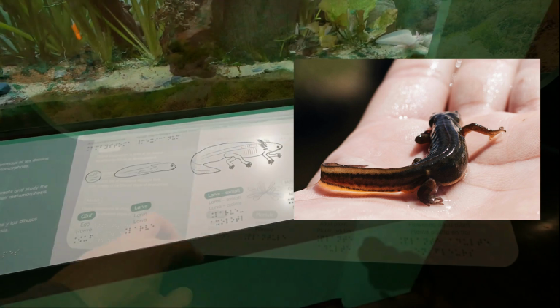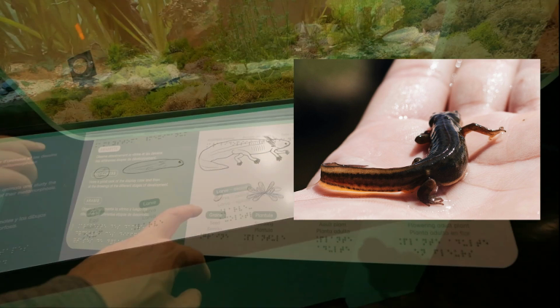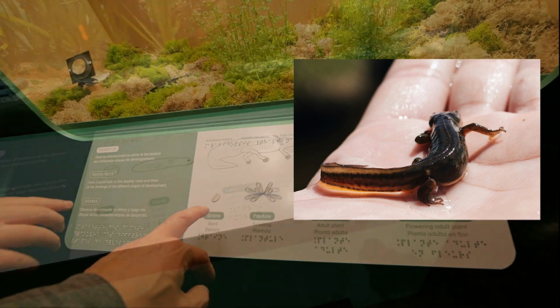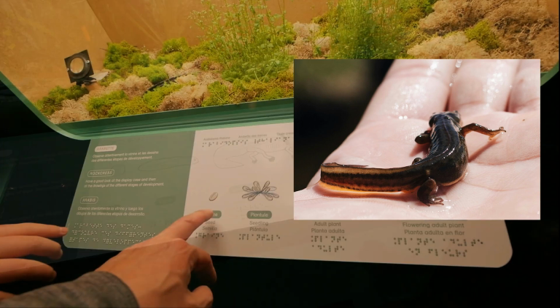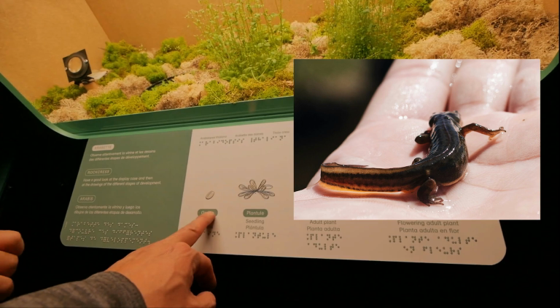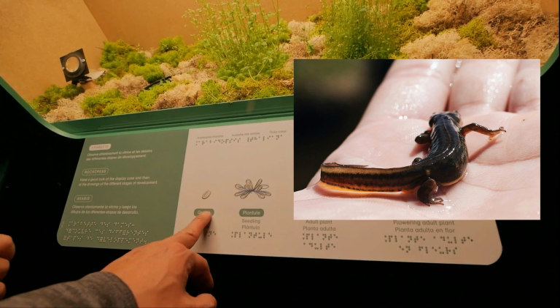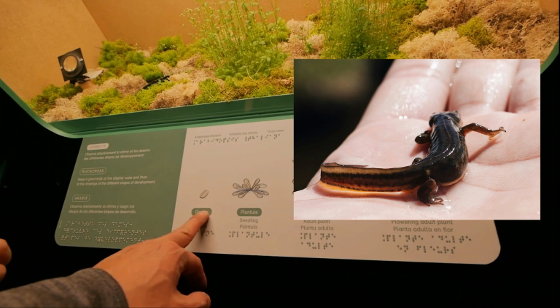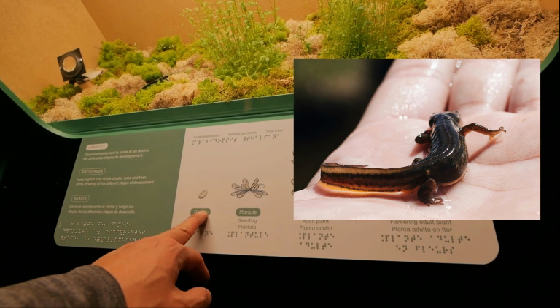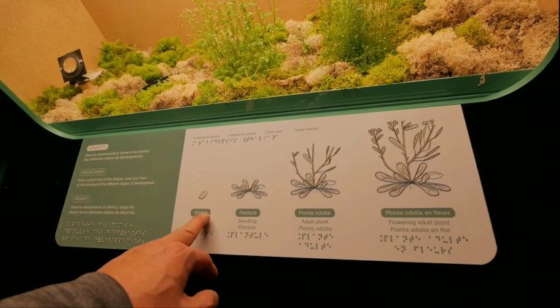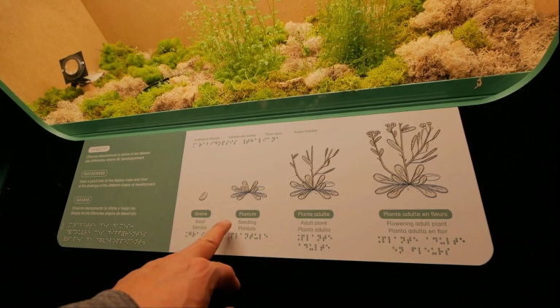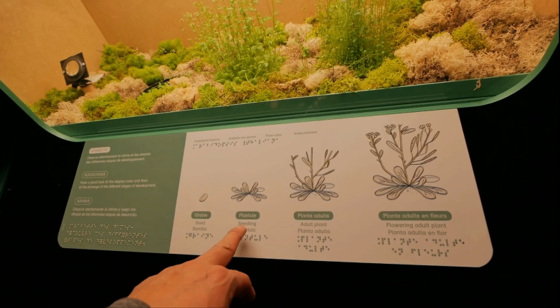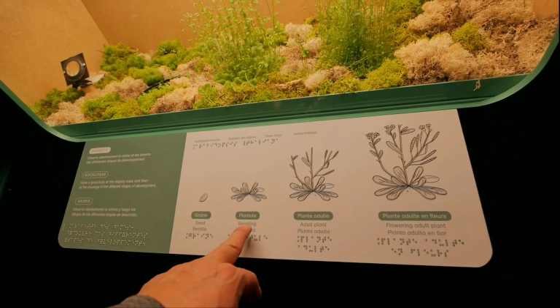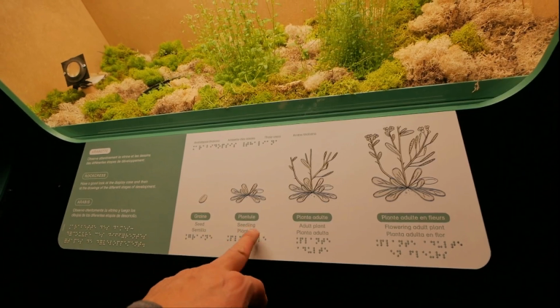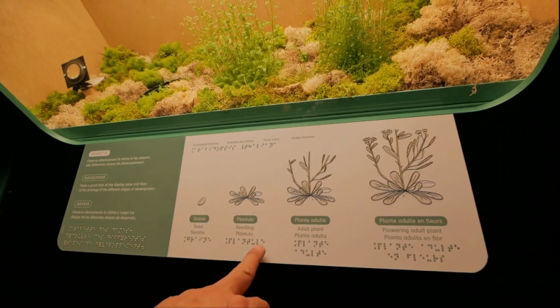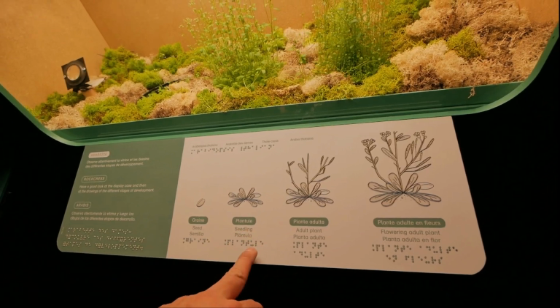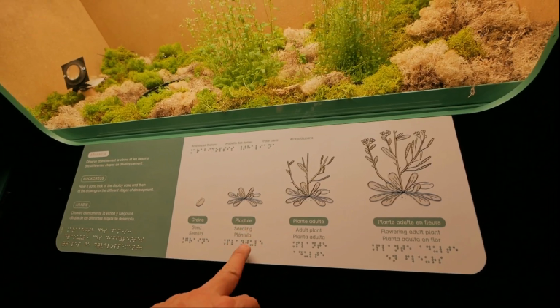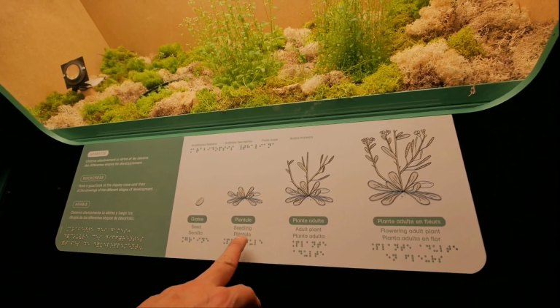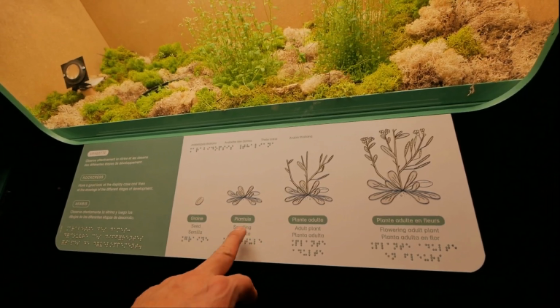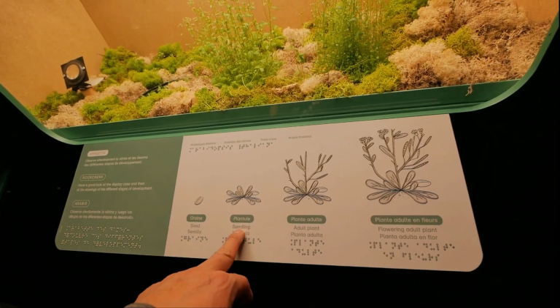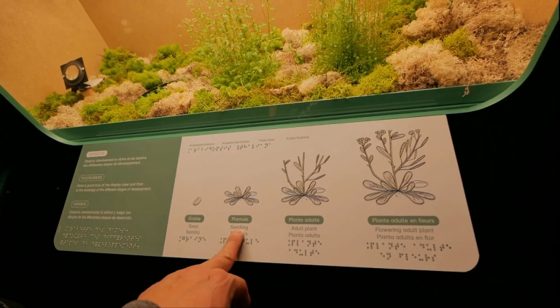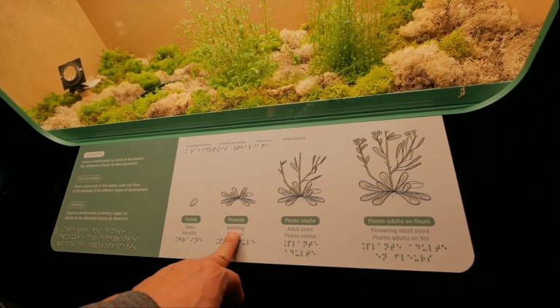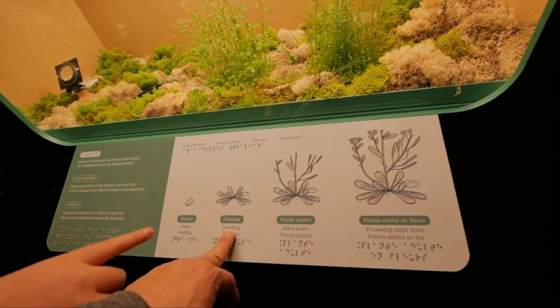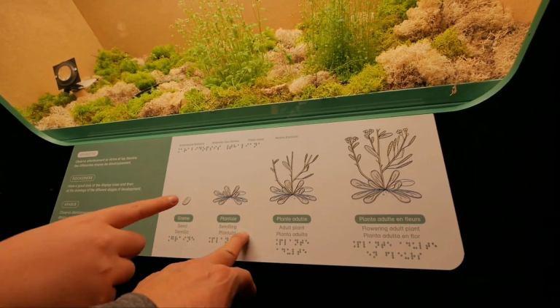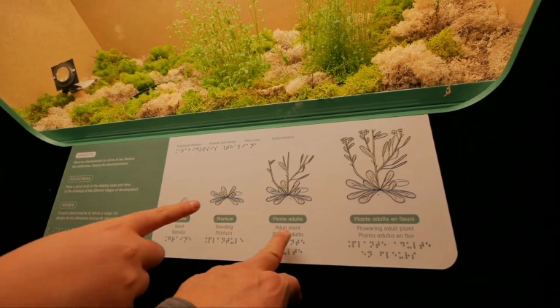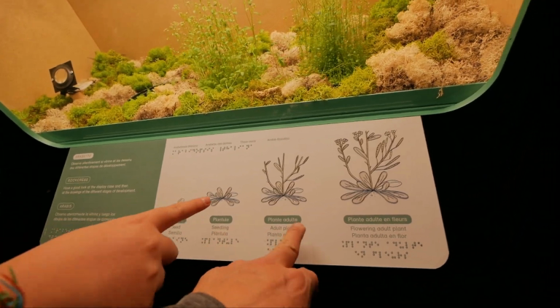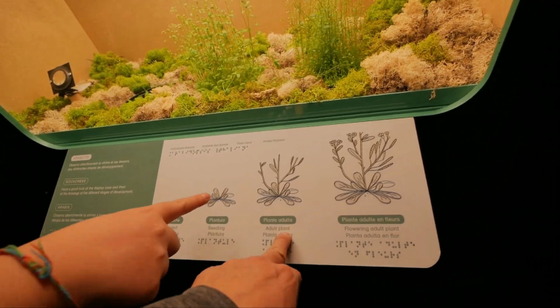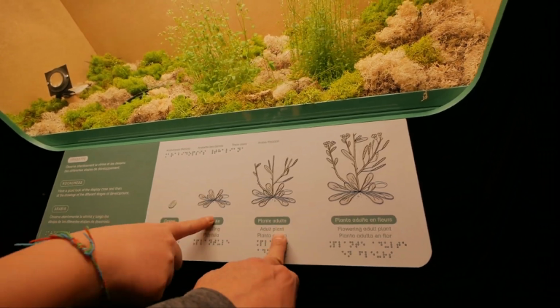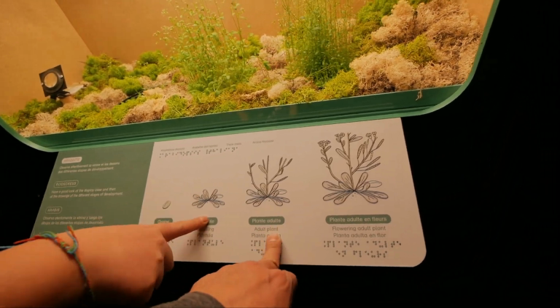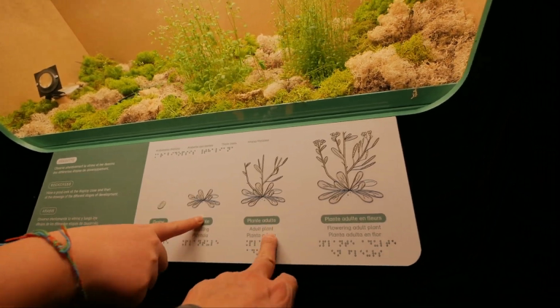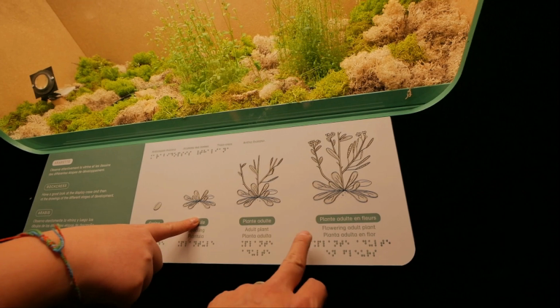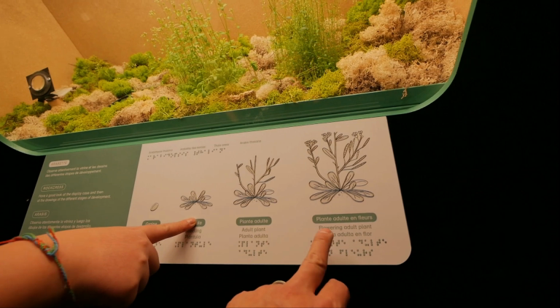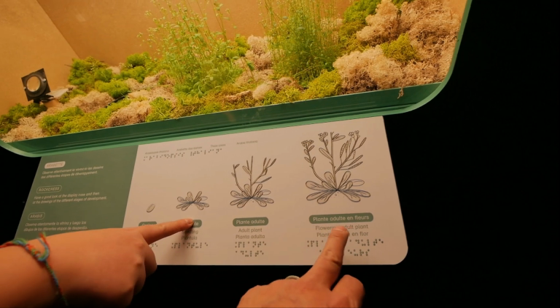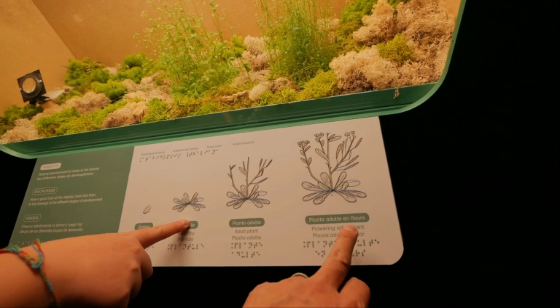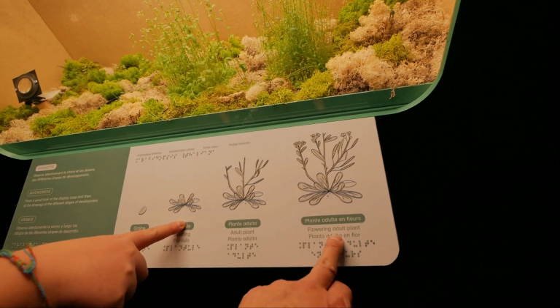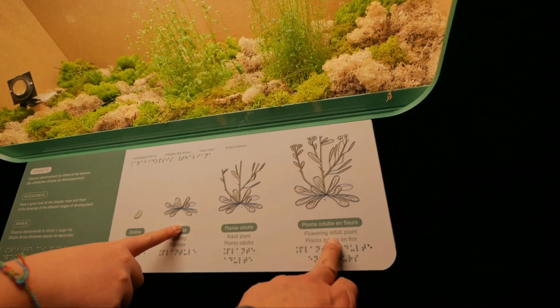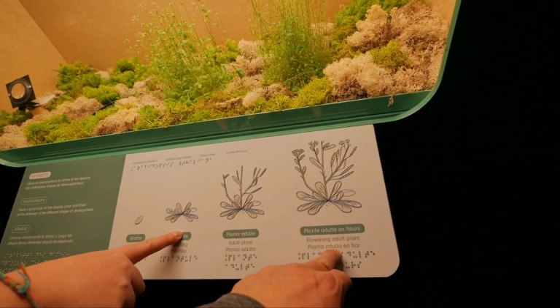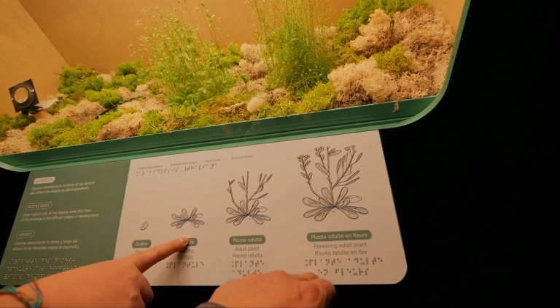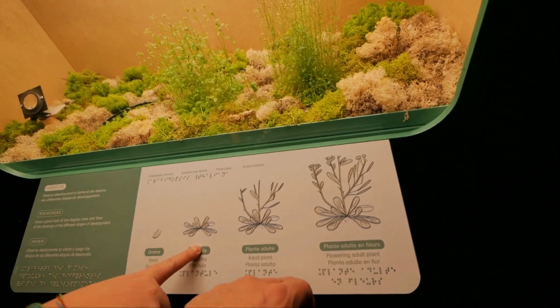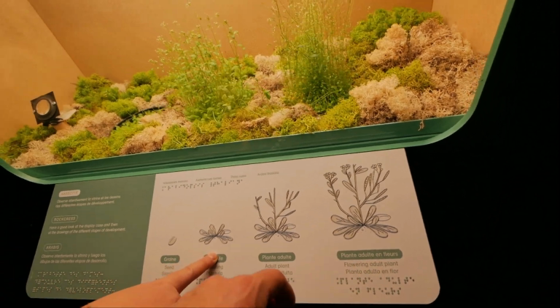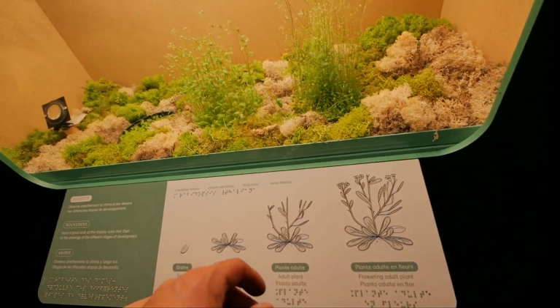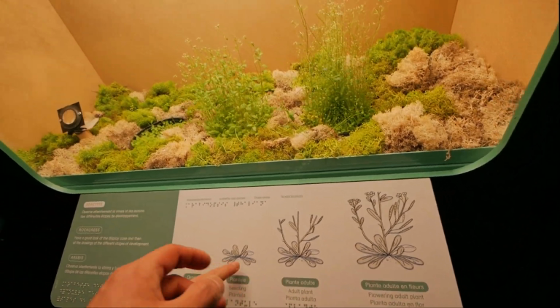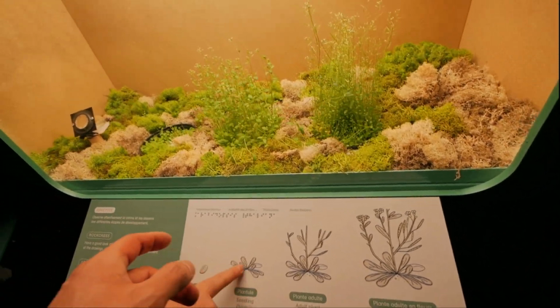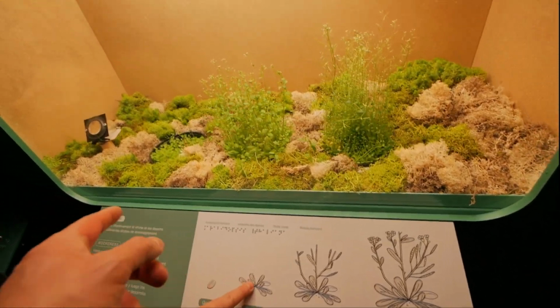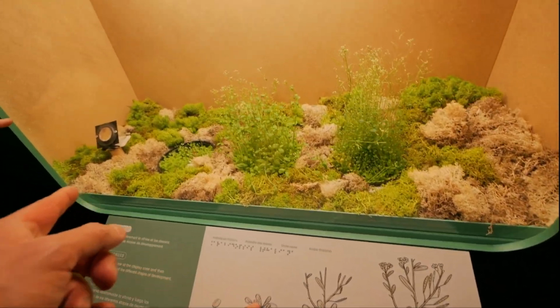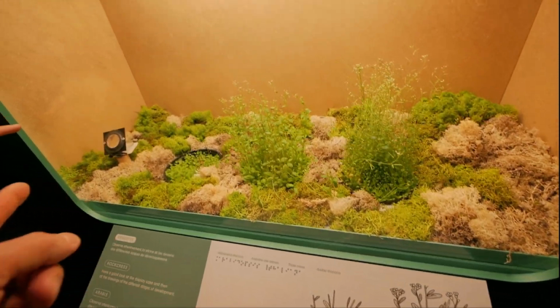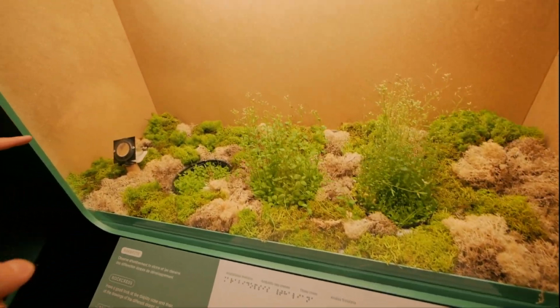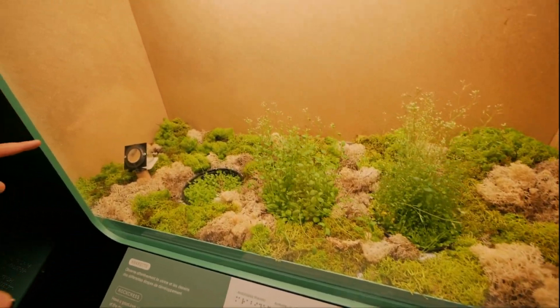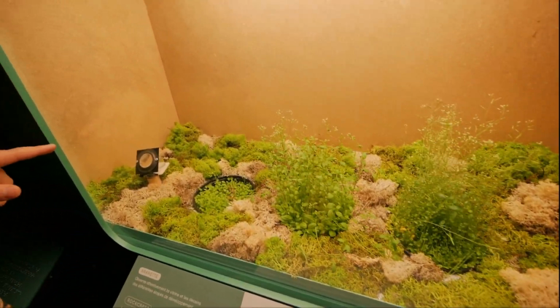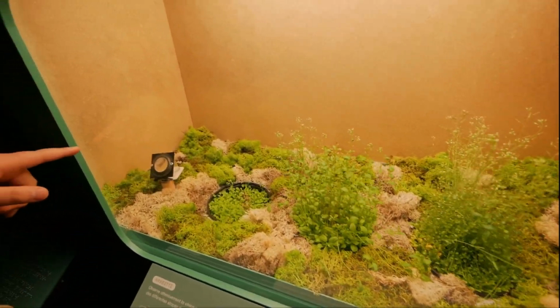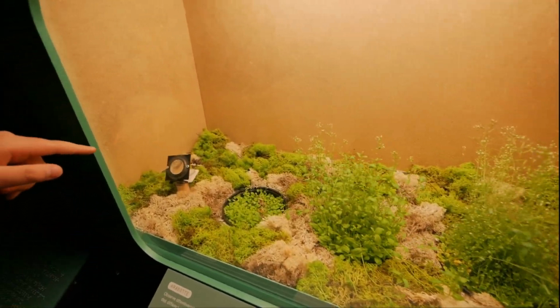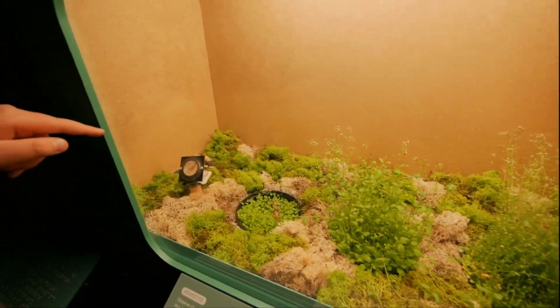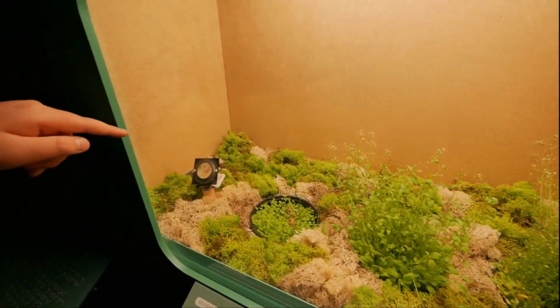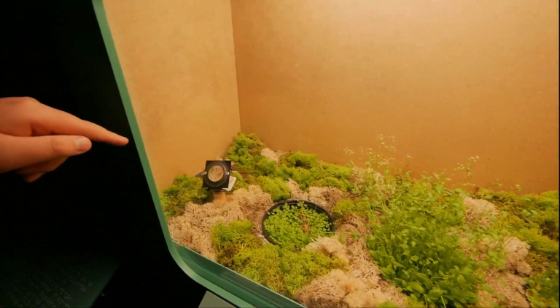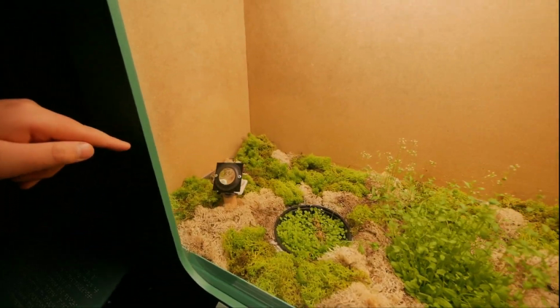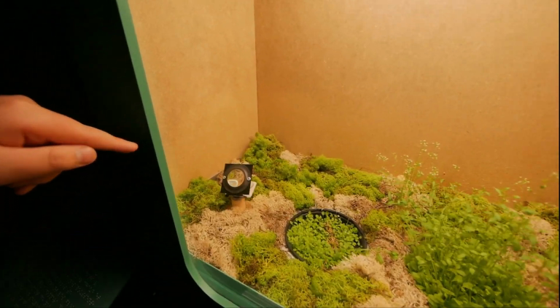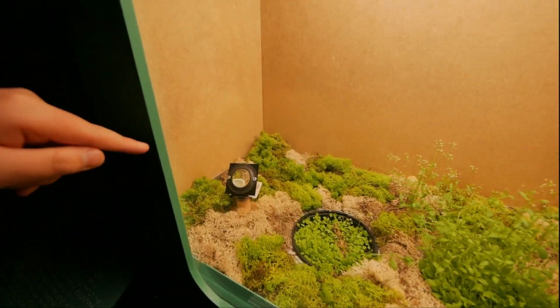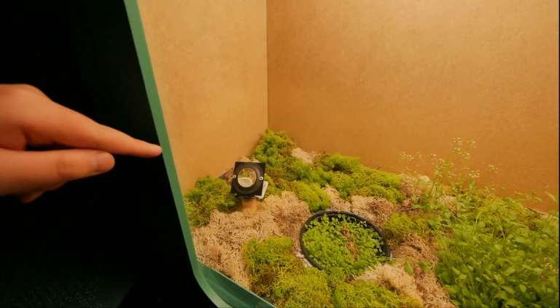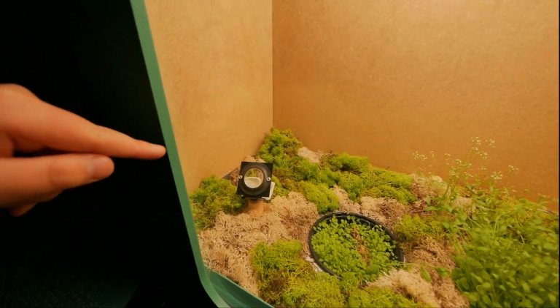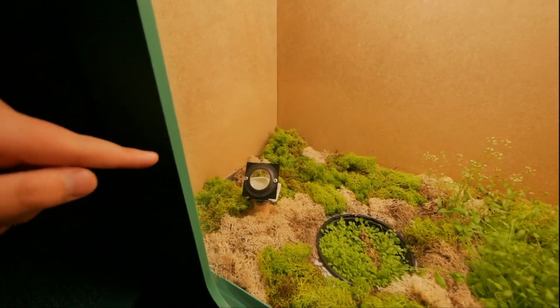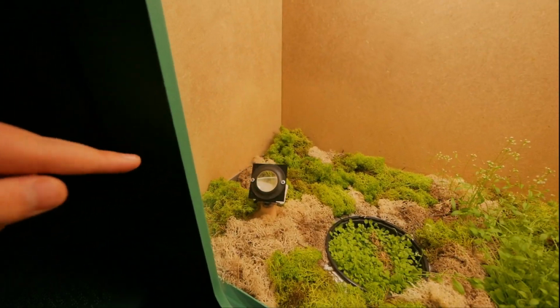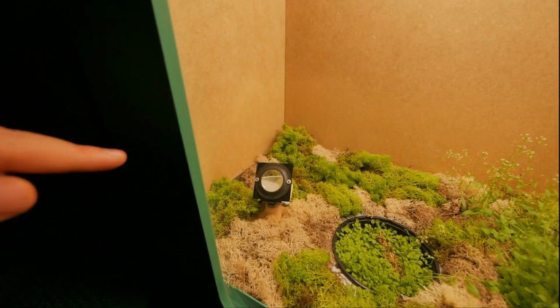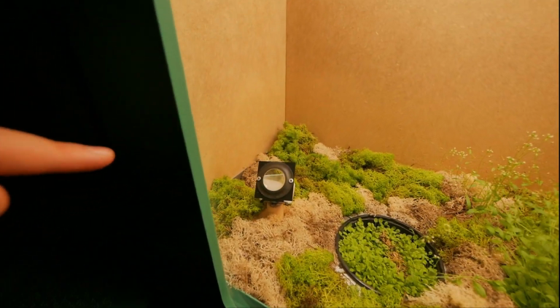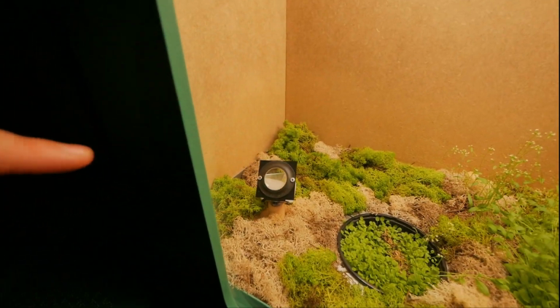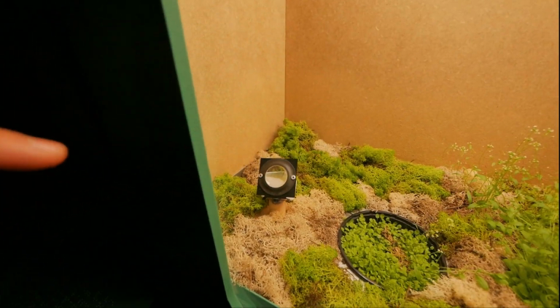You got seeds, seedlings, adult plant, and flowering. So seedlings are over there in that corner in the mirror.